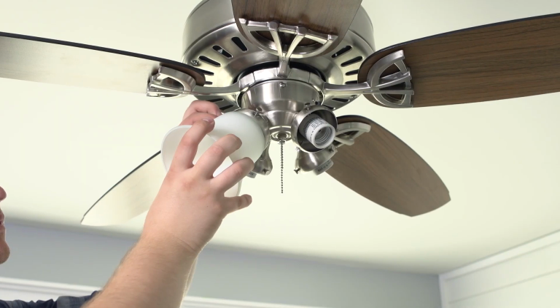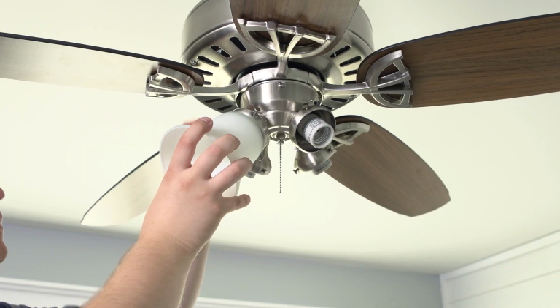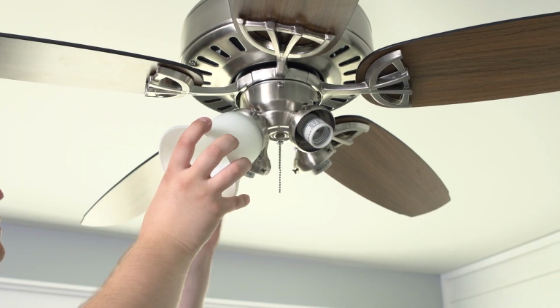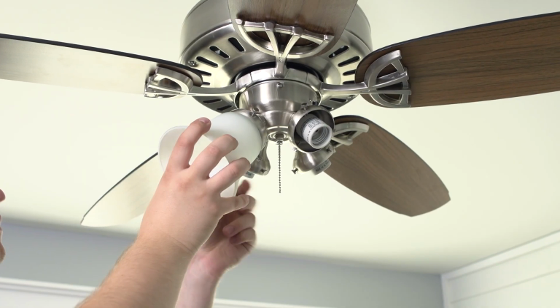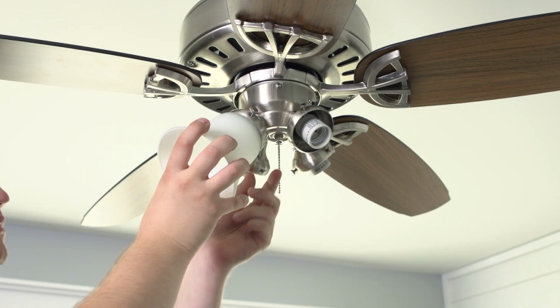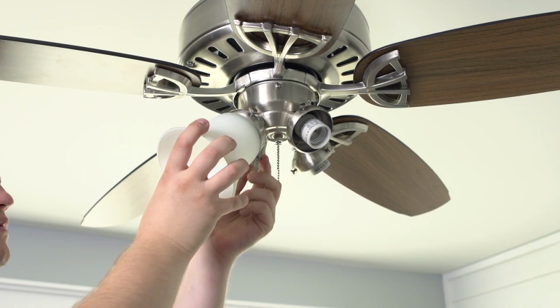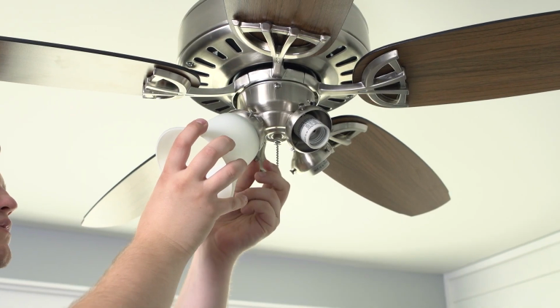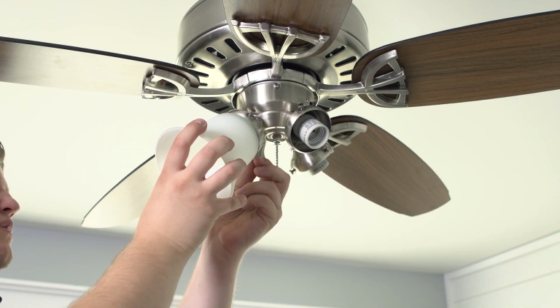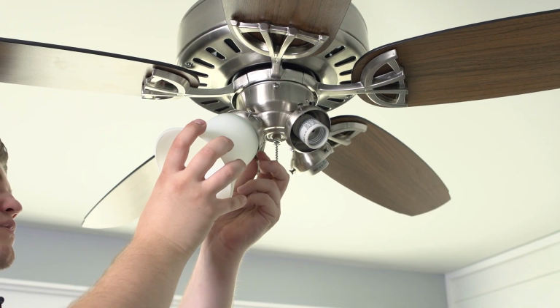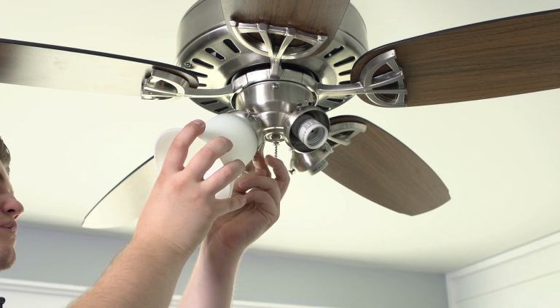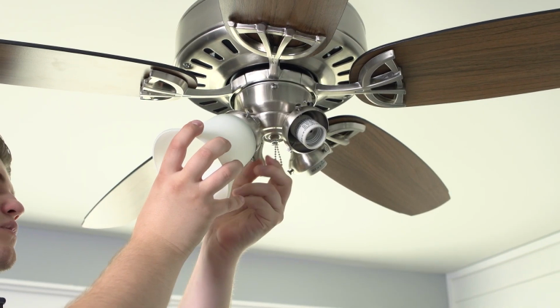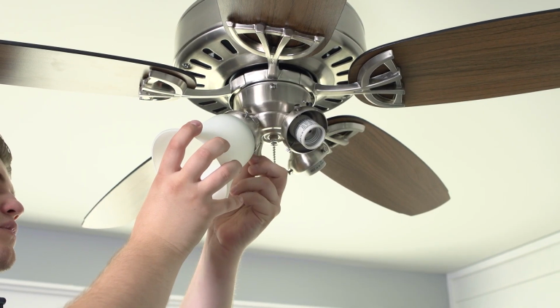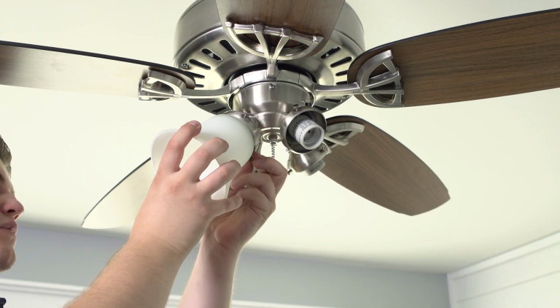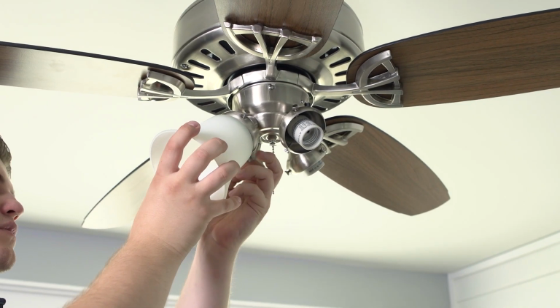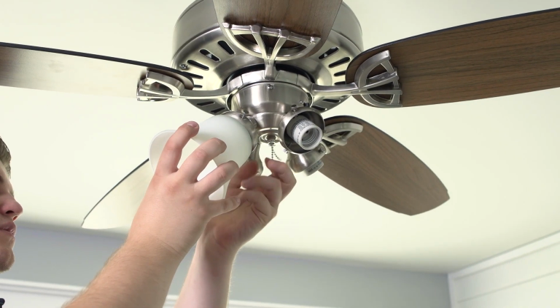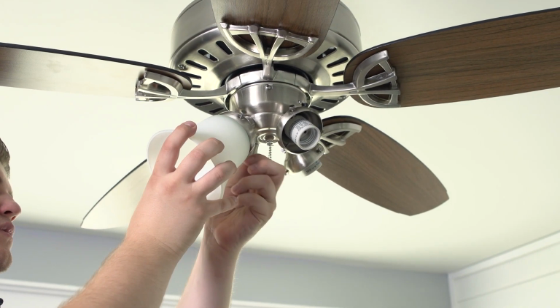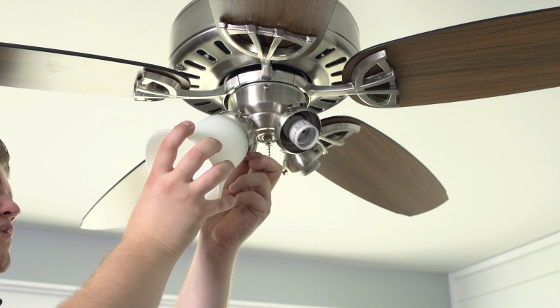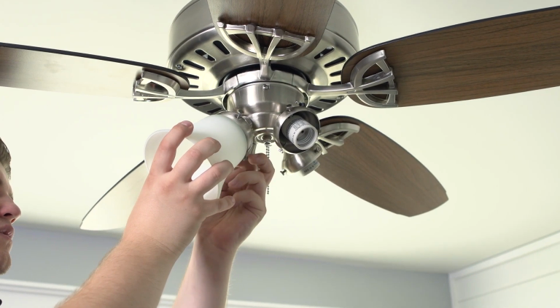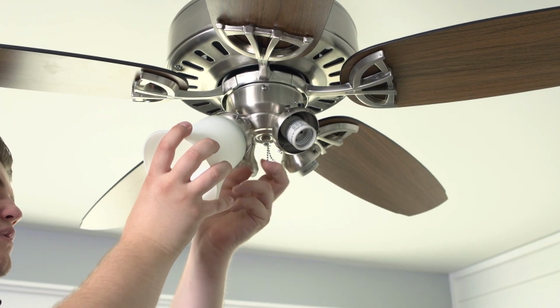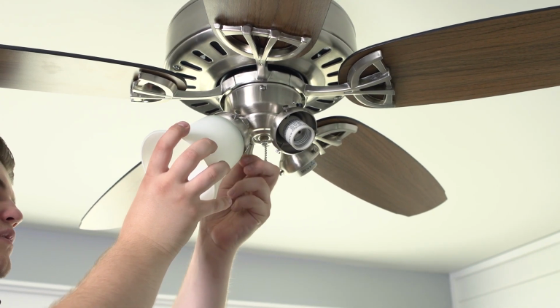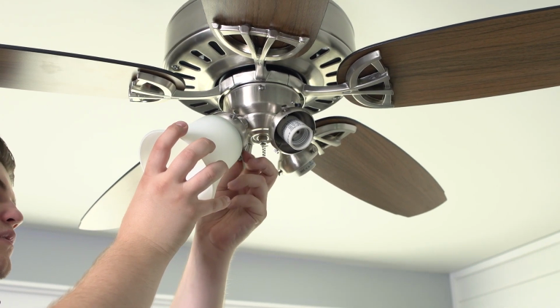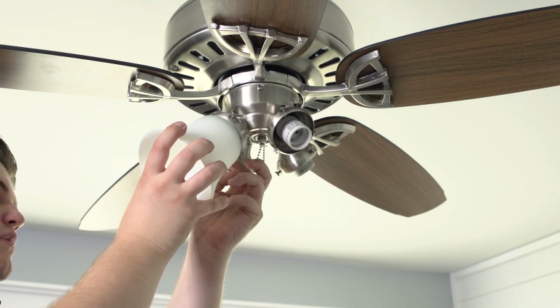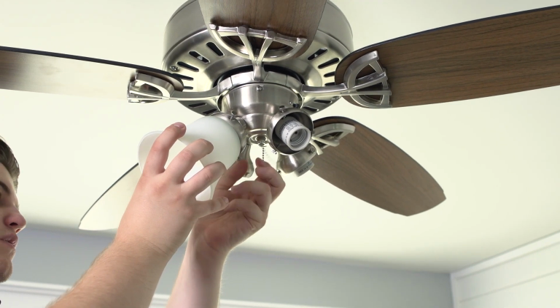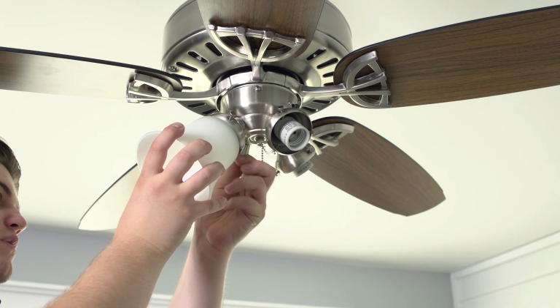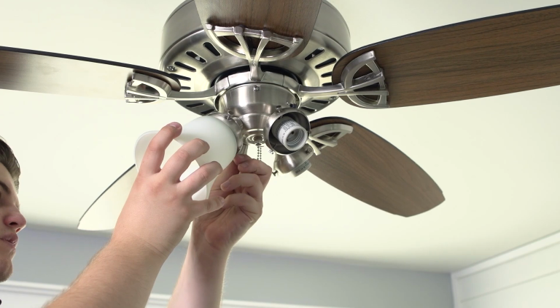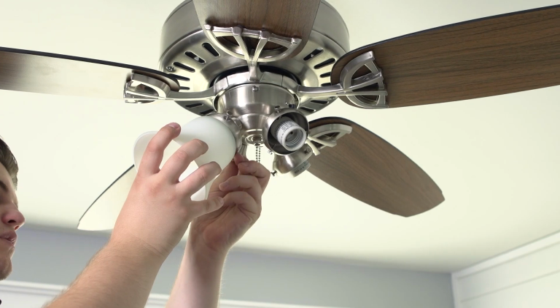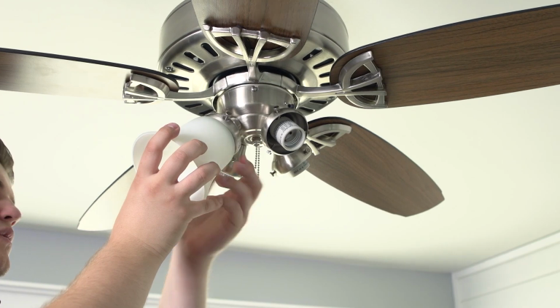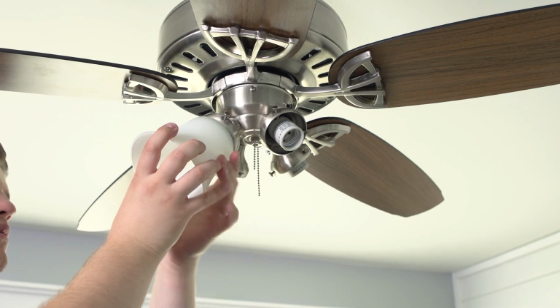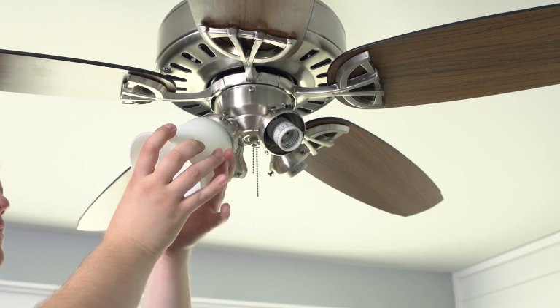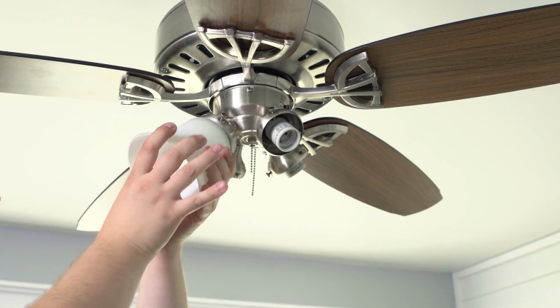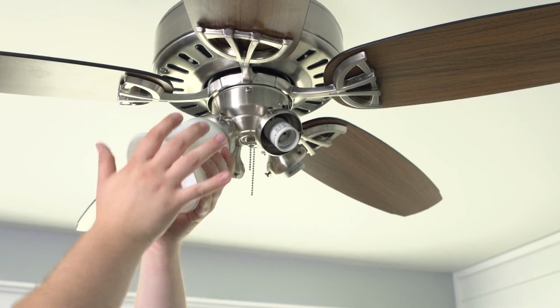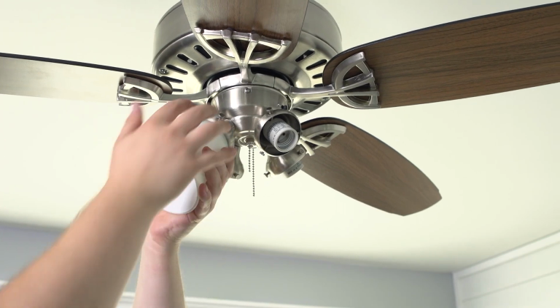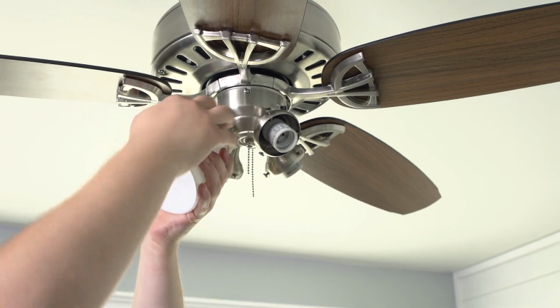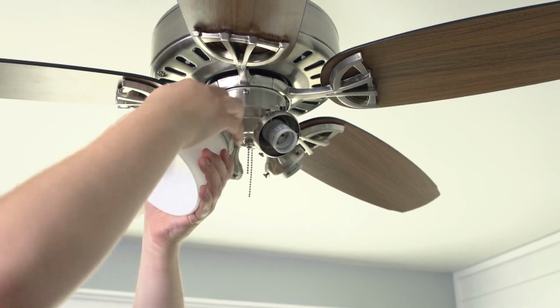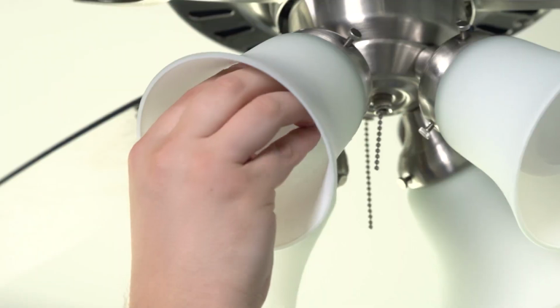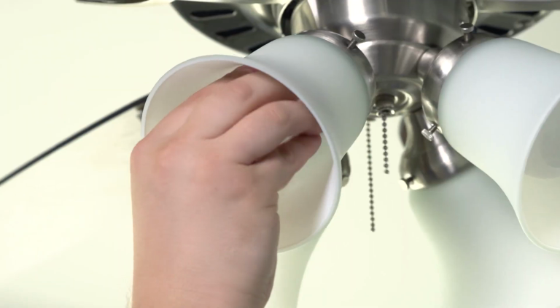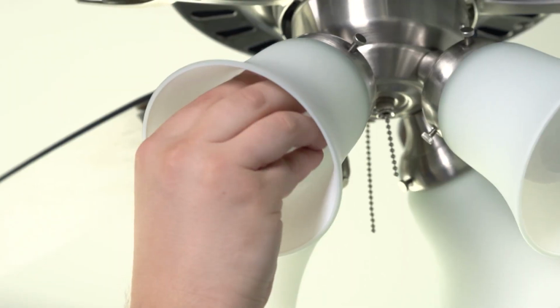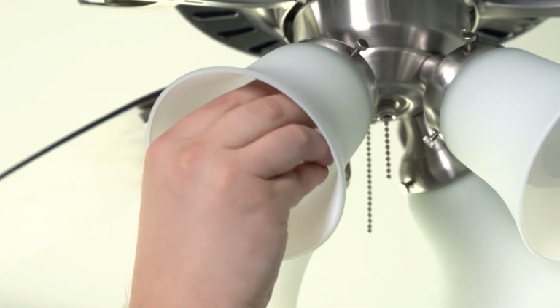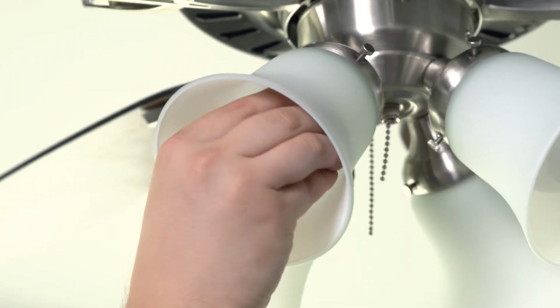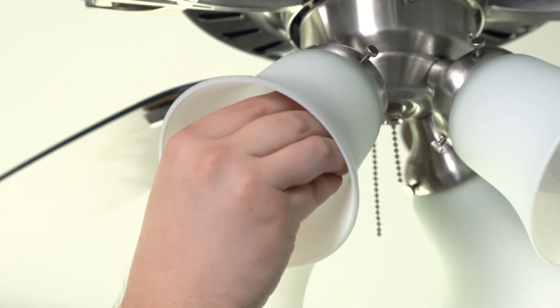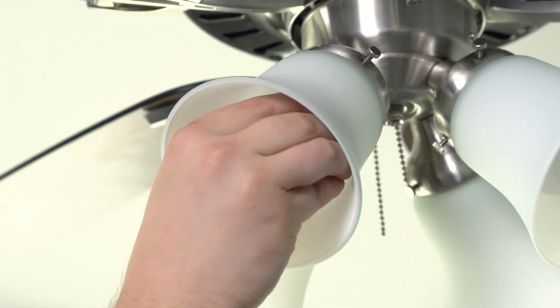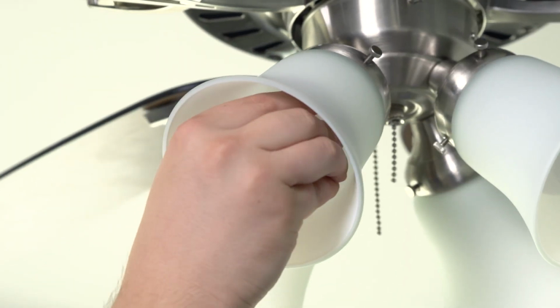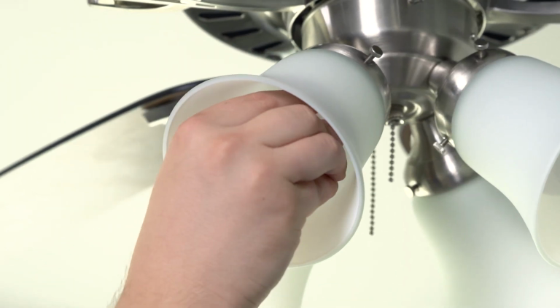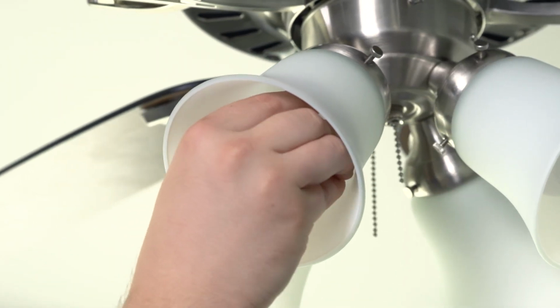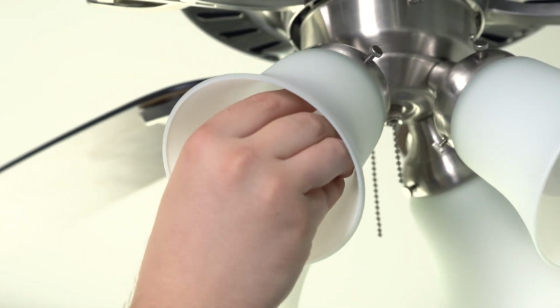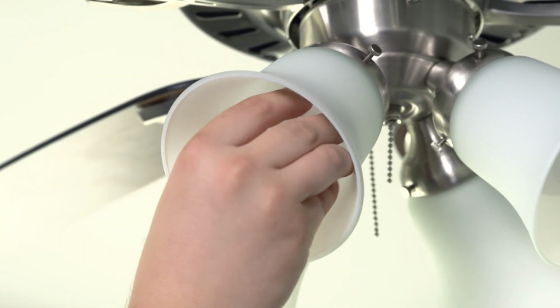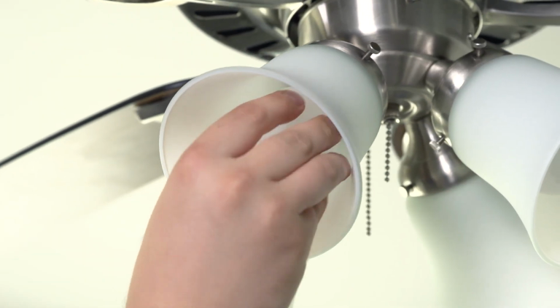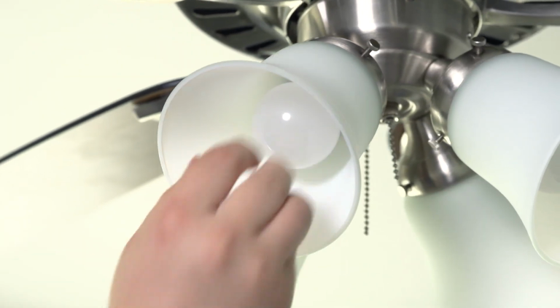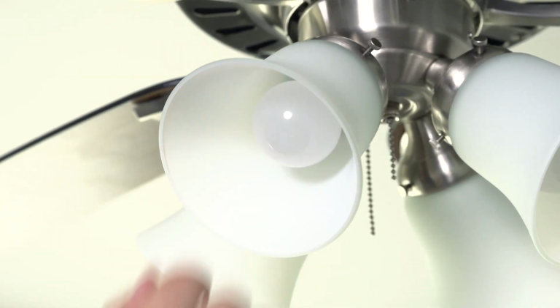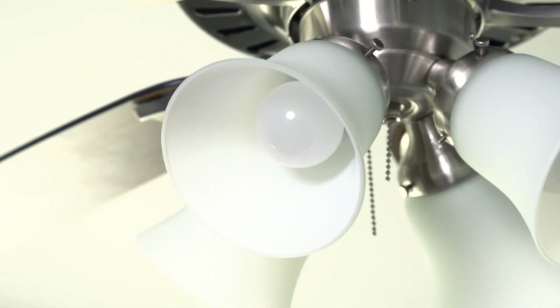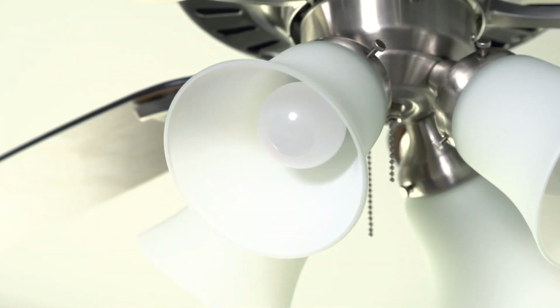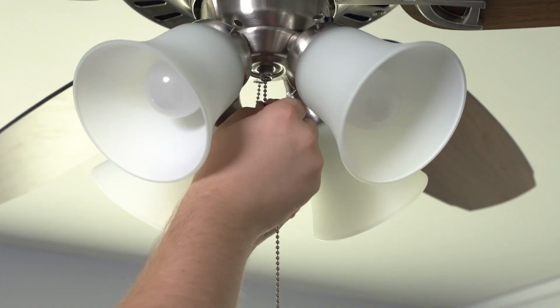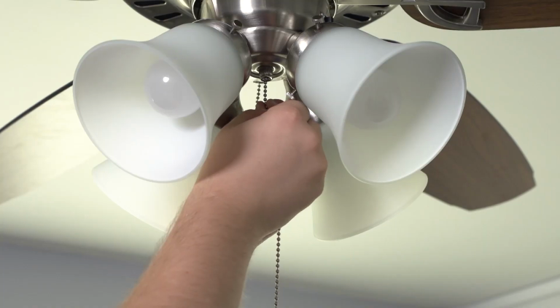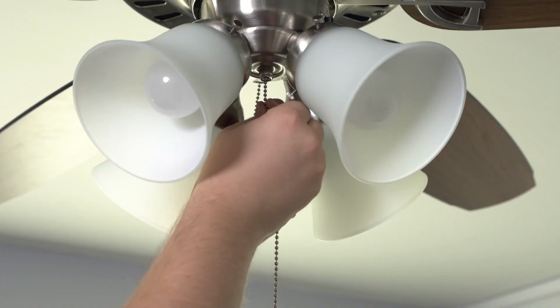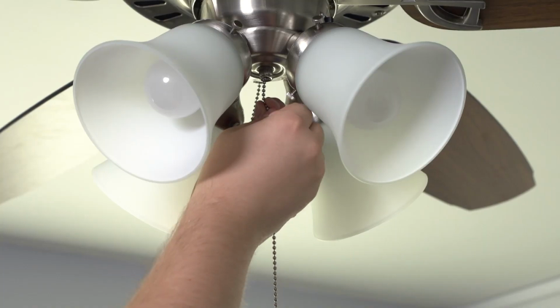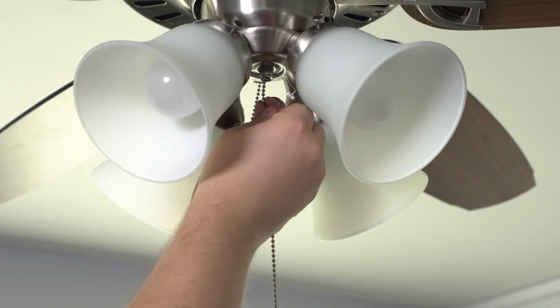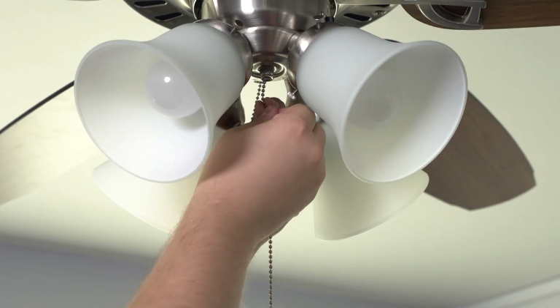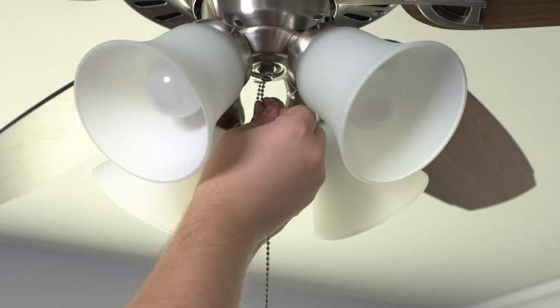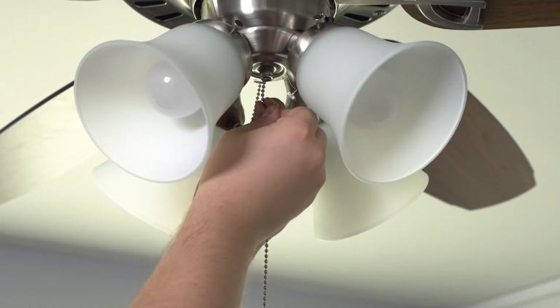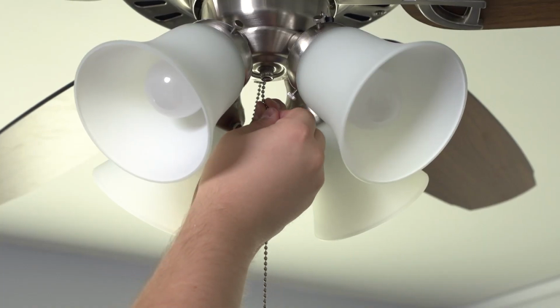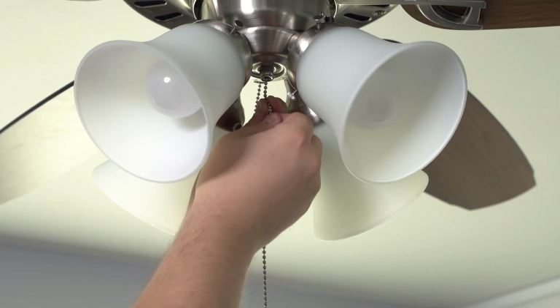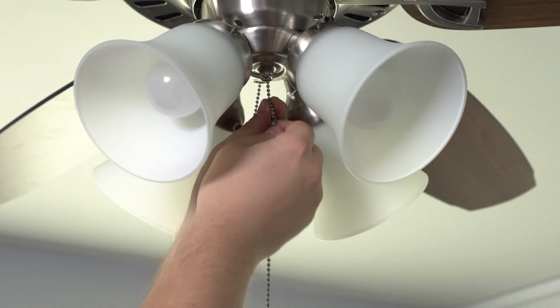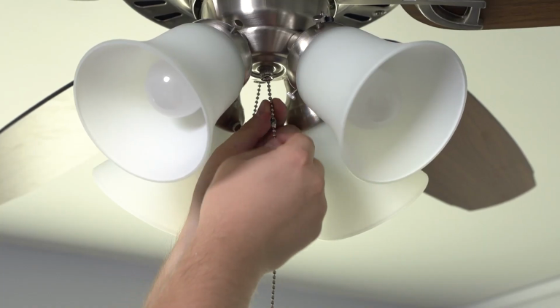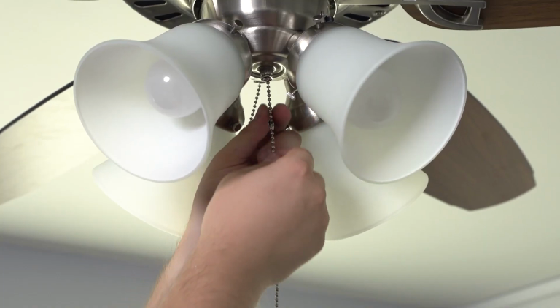Attach the glass shade onto the glass holder and tighten with the thumb screw. Install the LED light bulbs and attach the pull chain extensions.